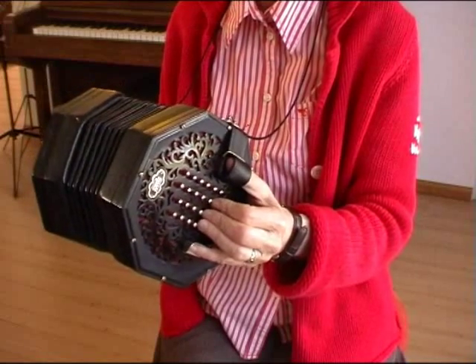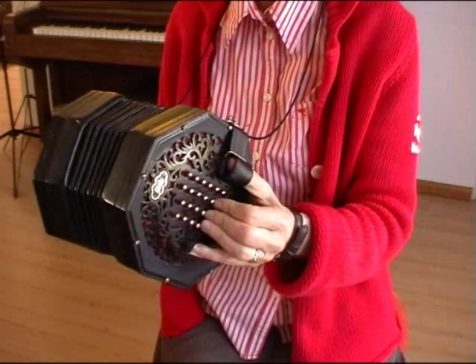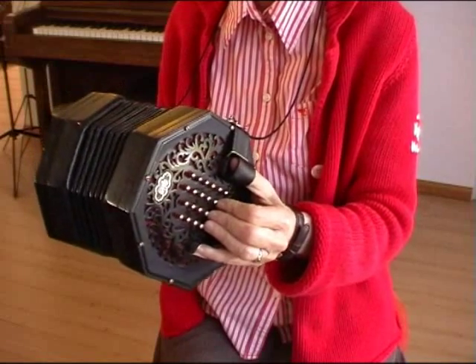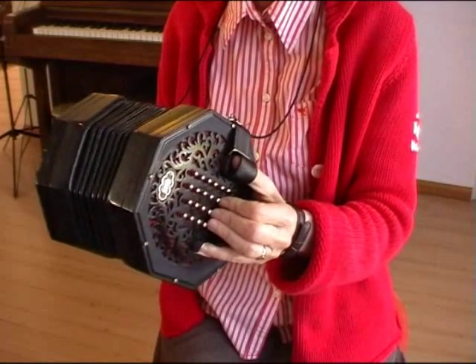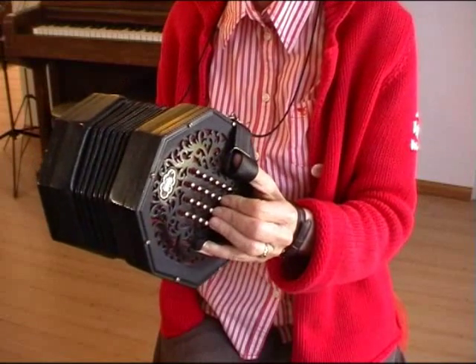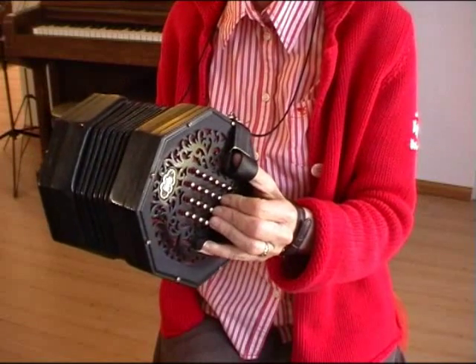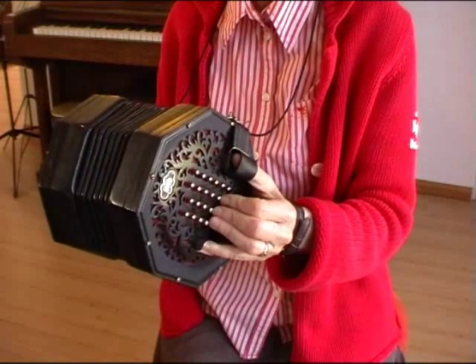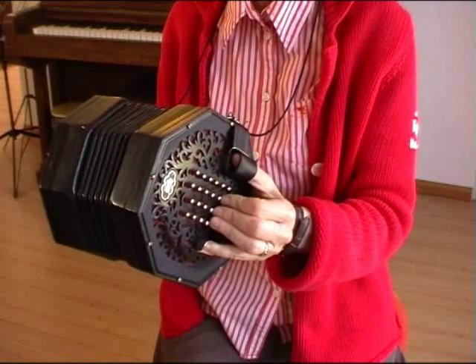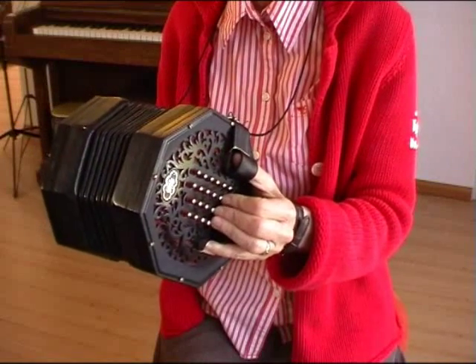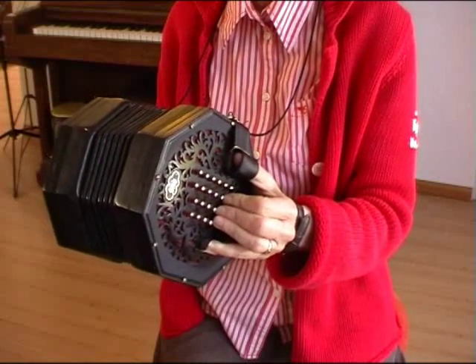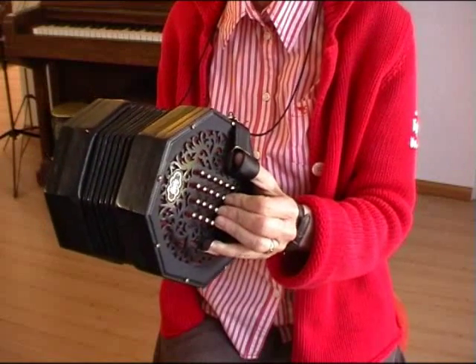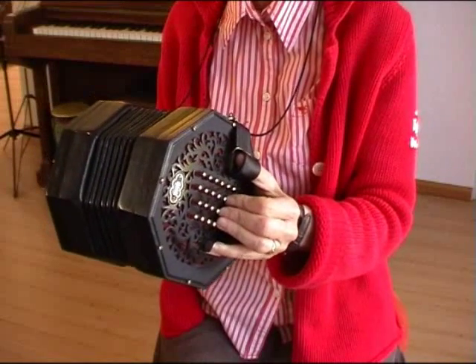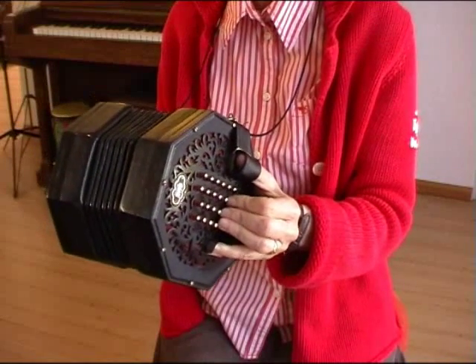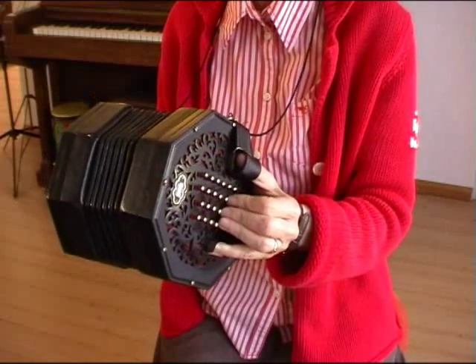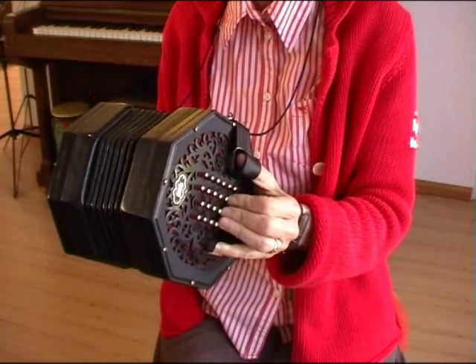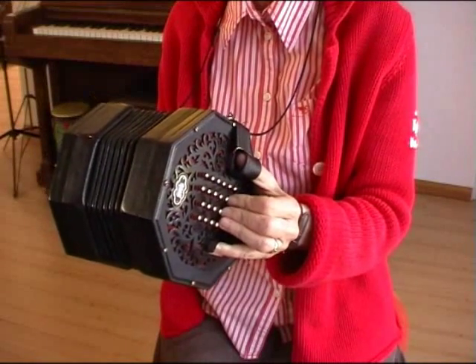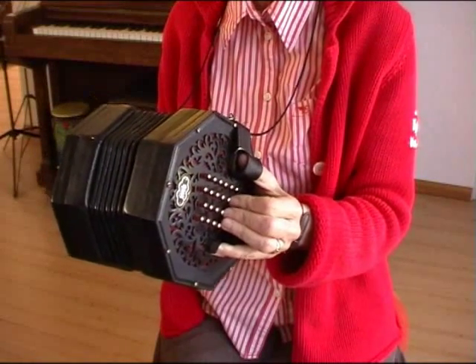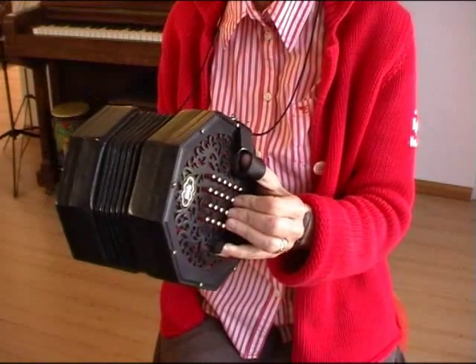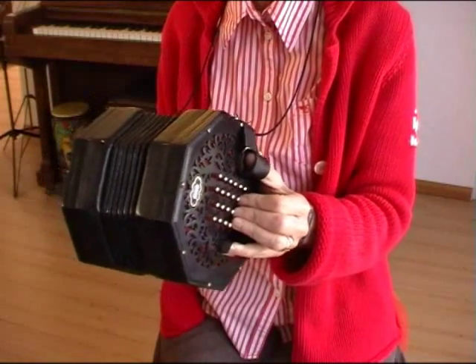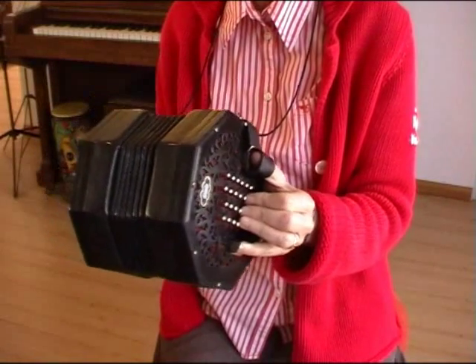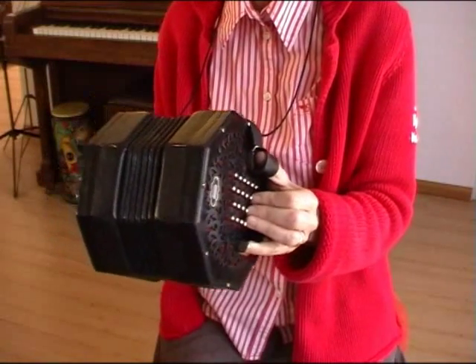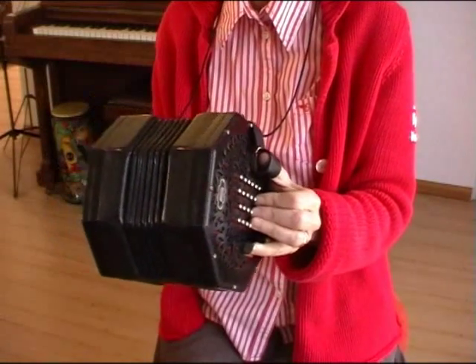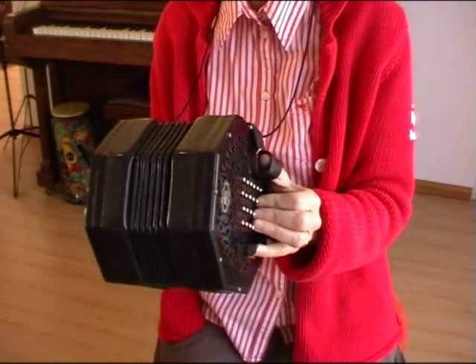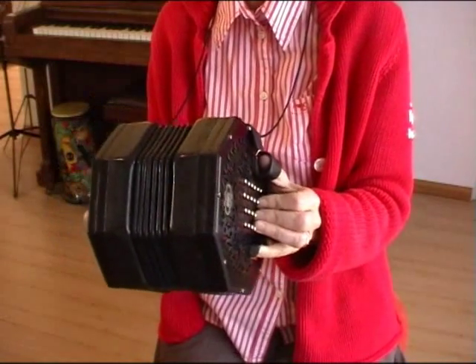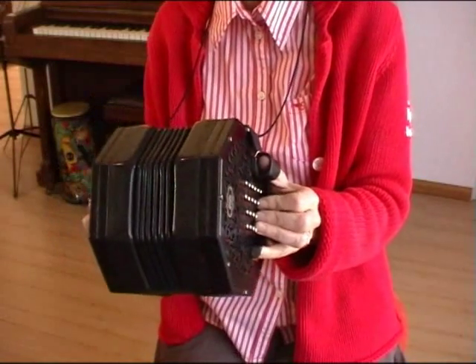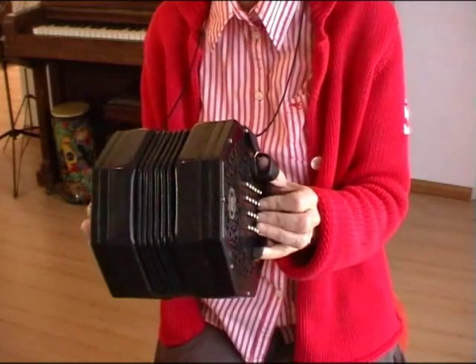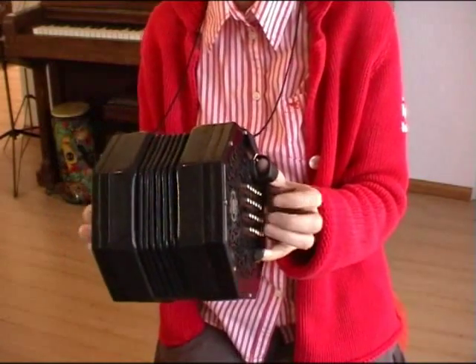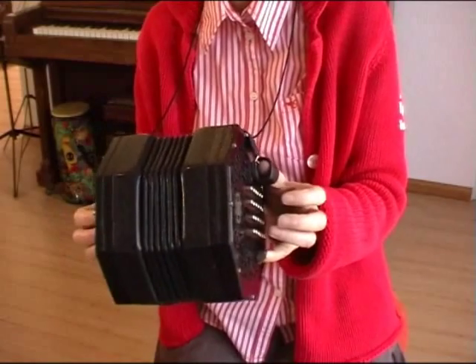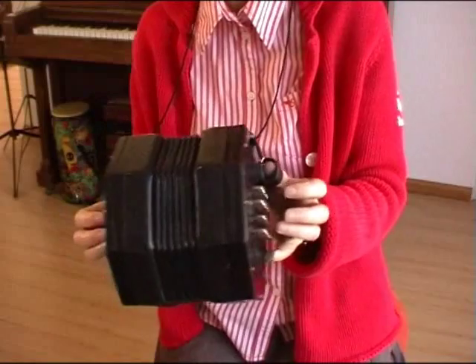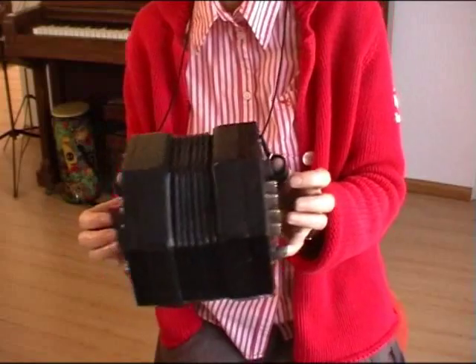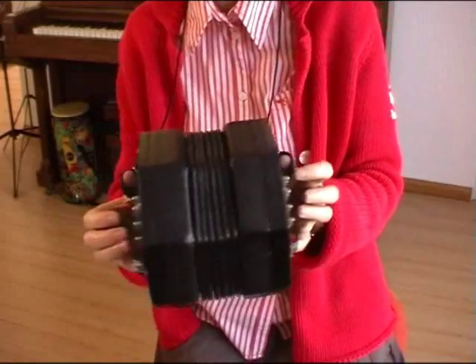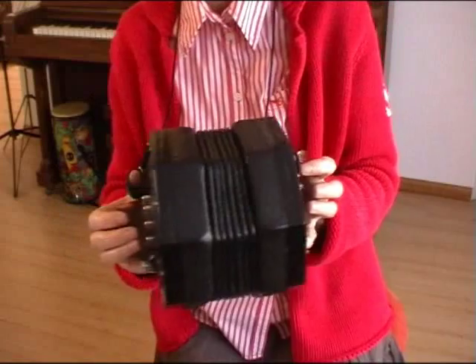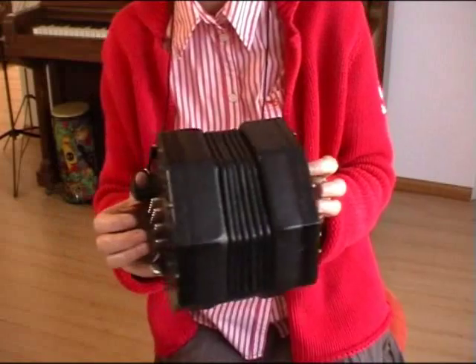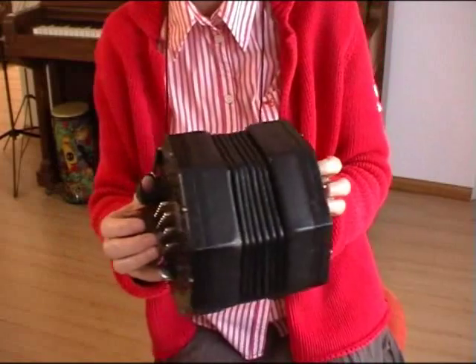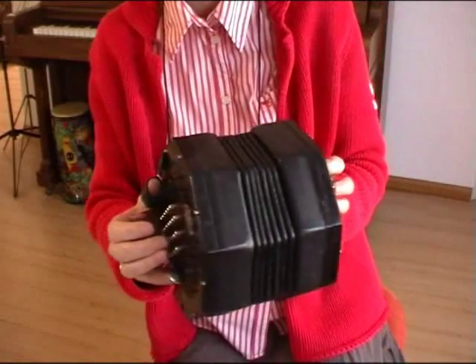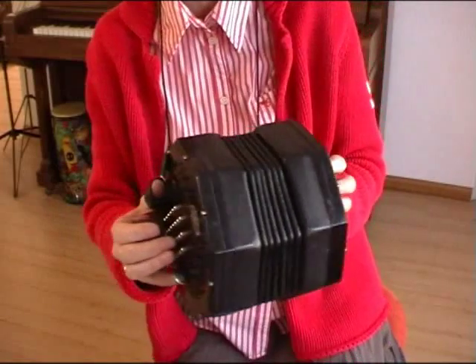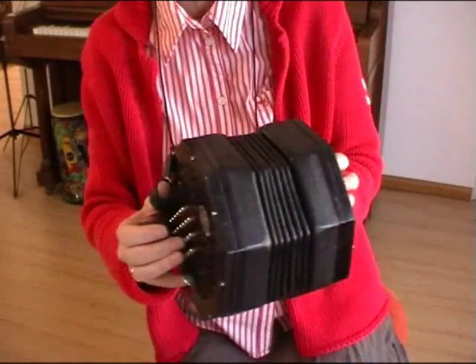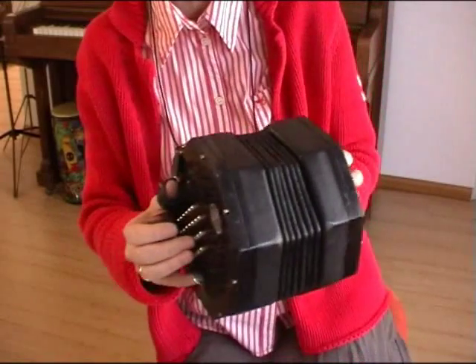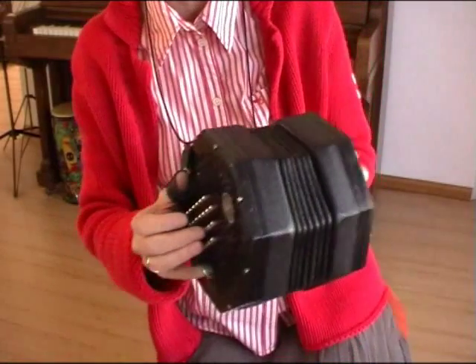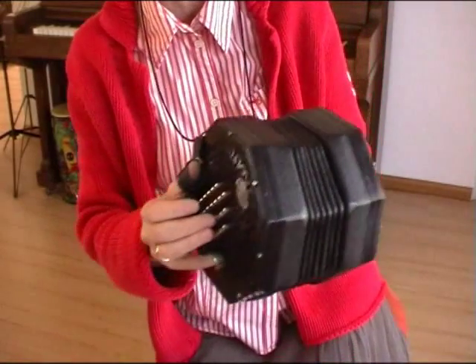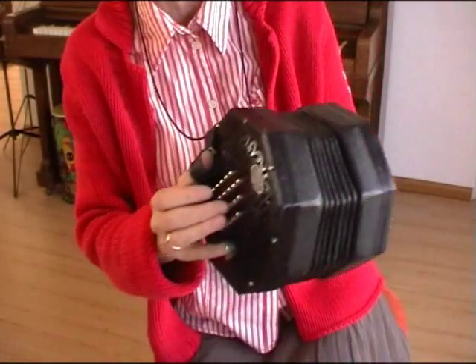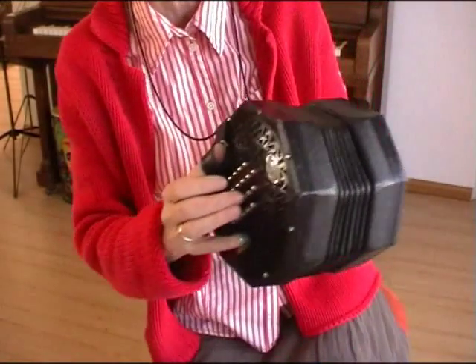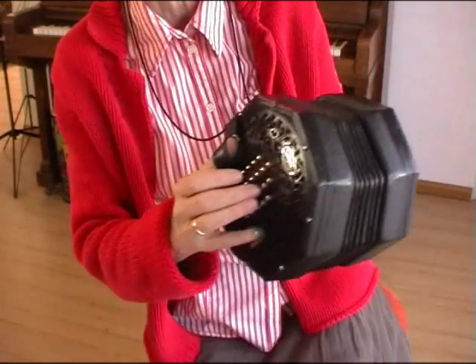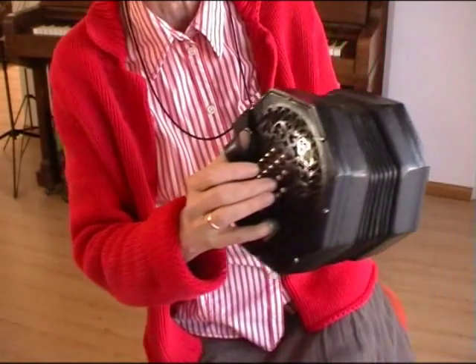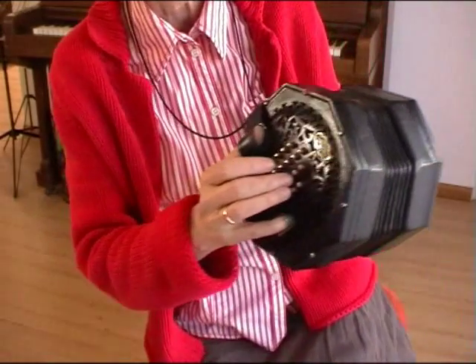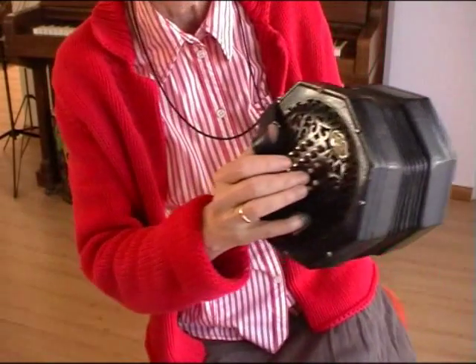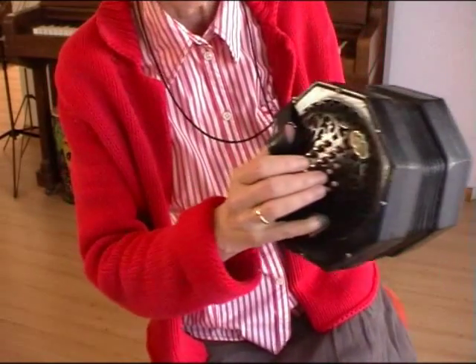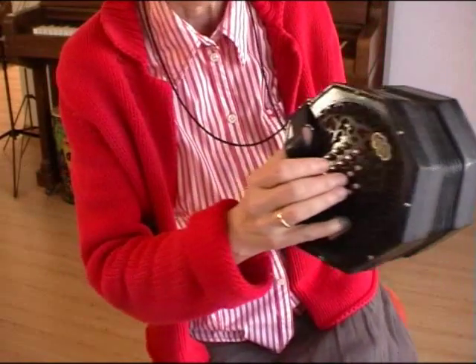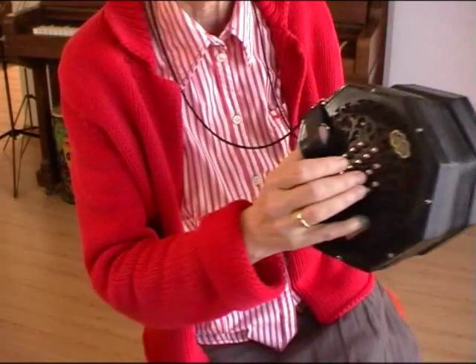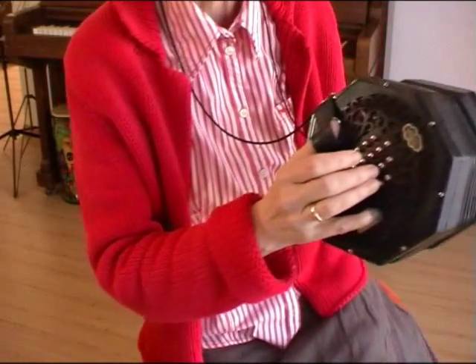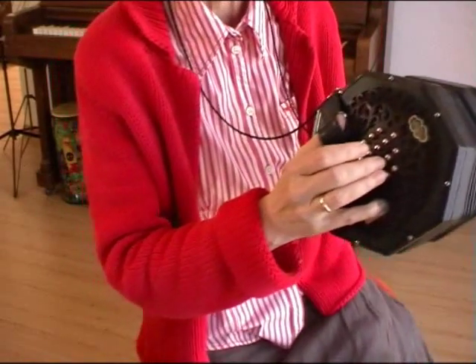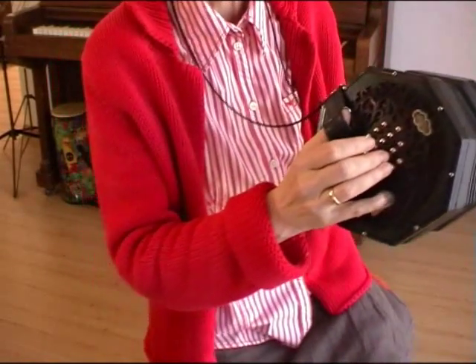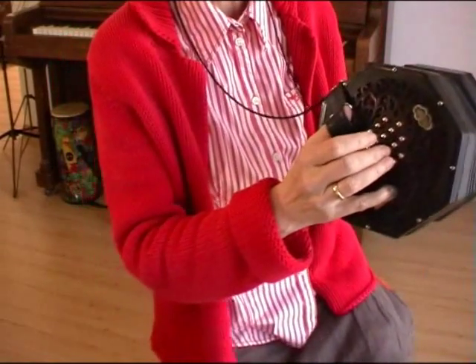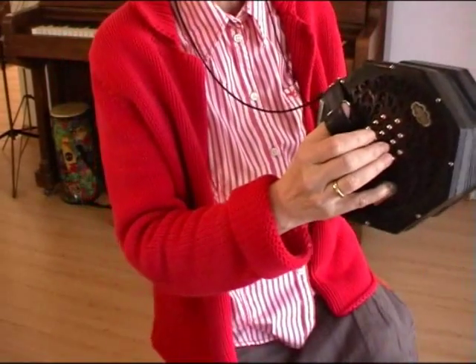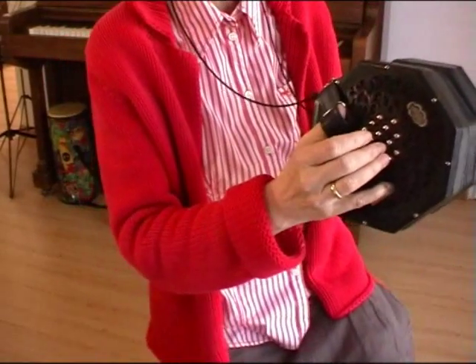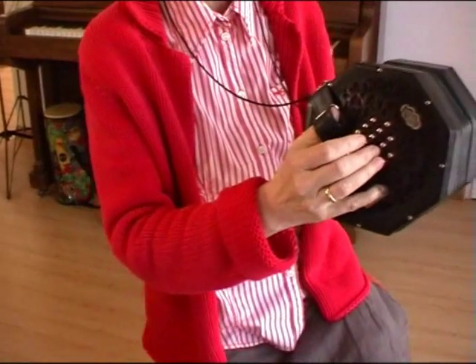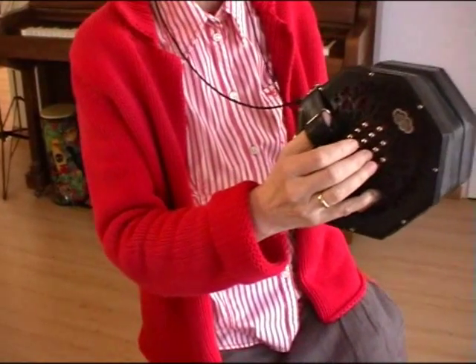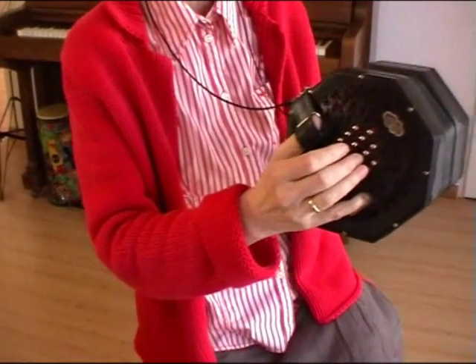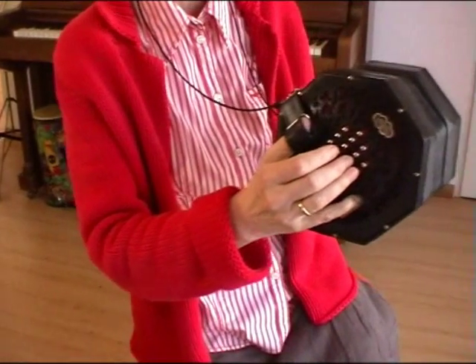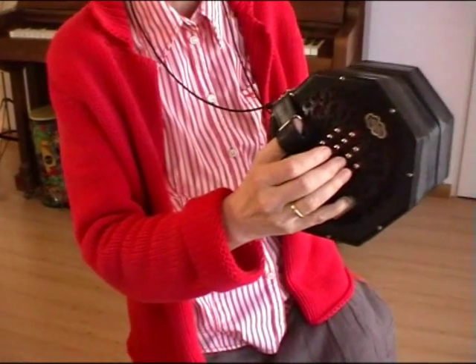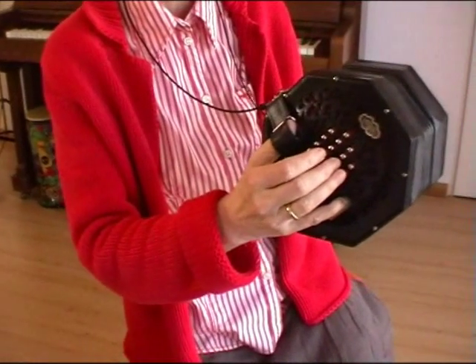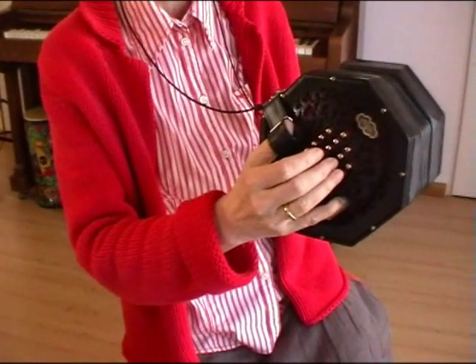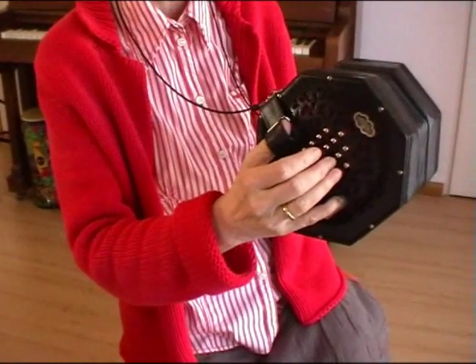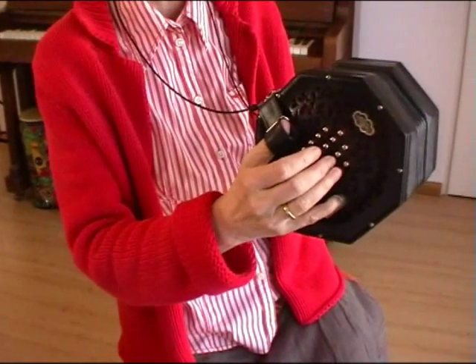When you have practiced that, find the G and the E on the other side of the concertina, which is an octave higher.